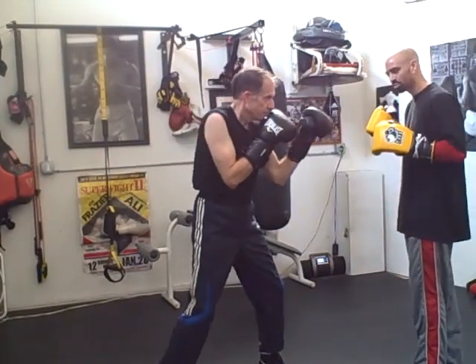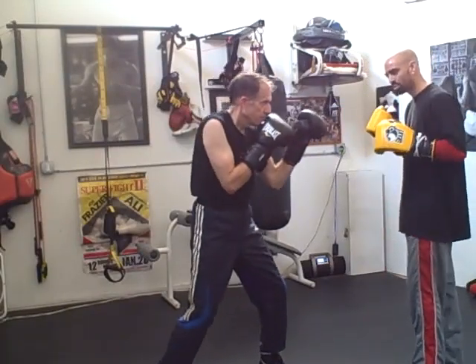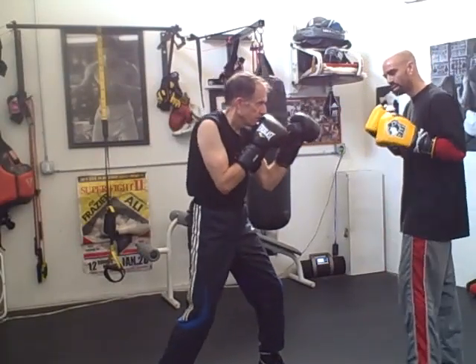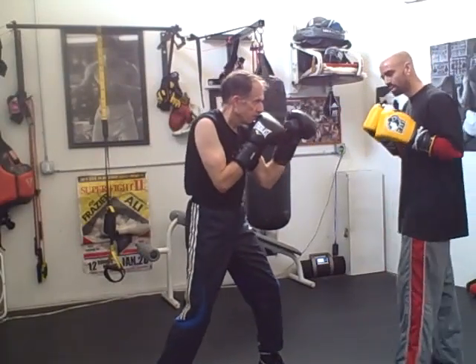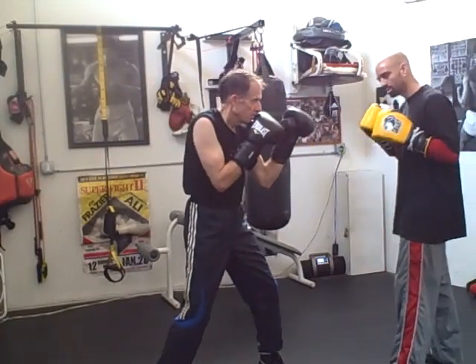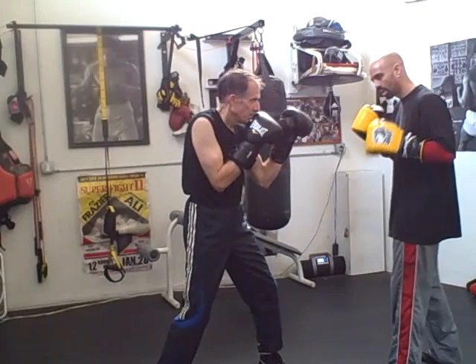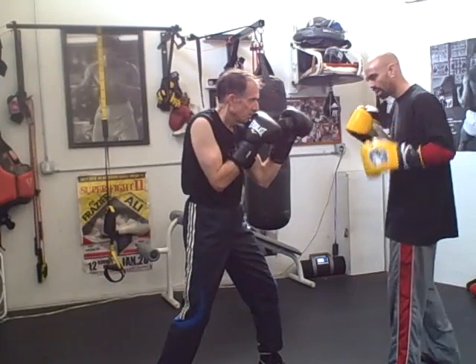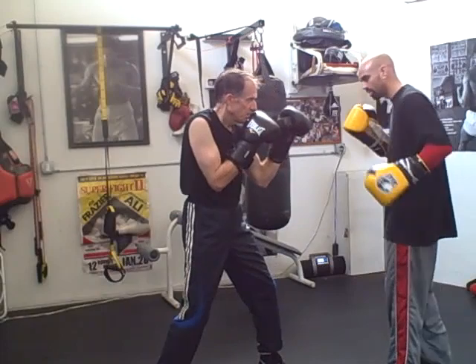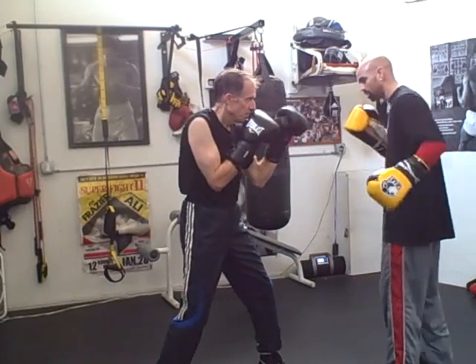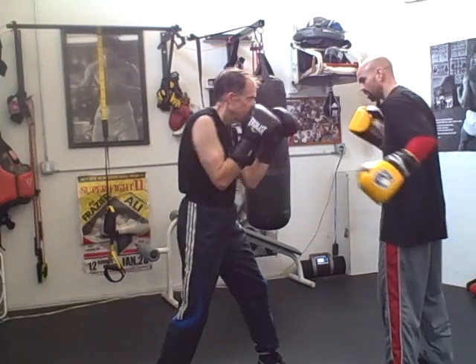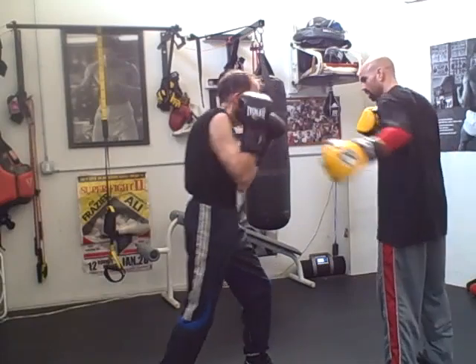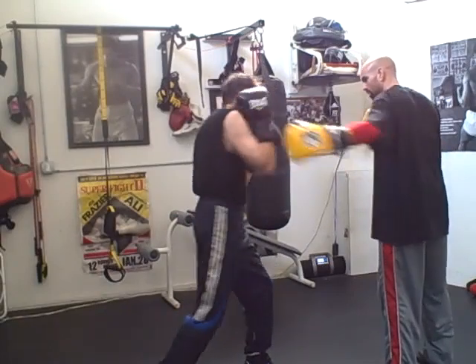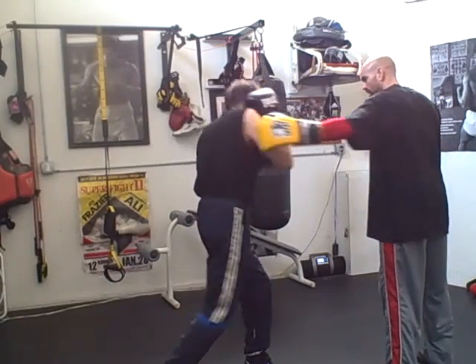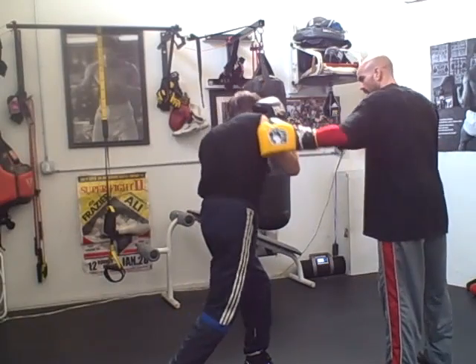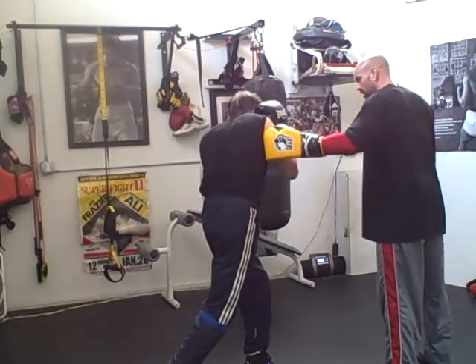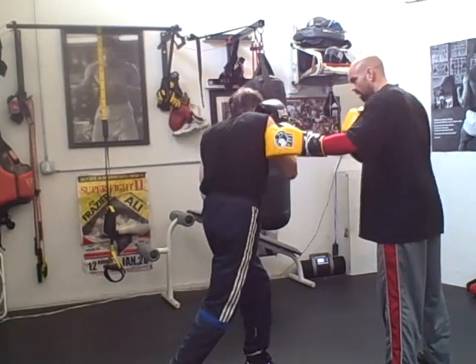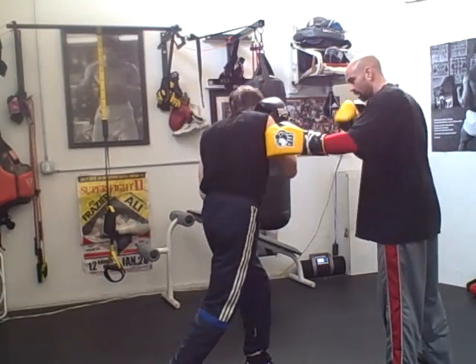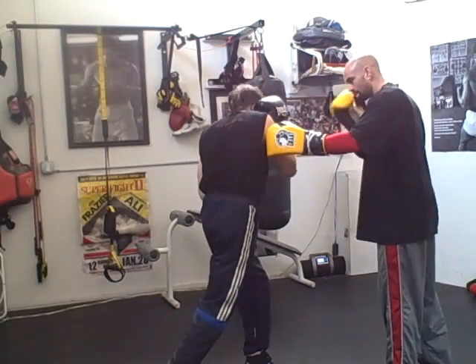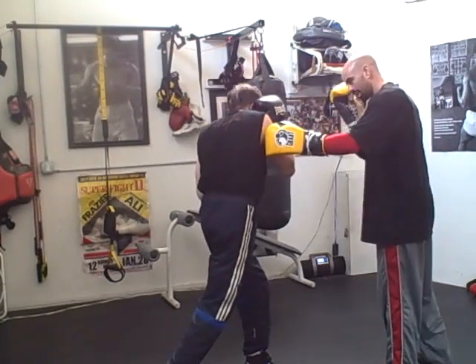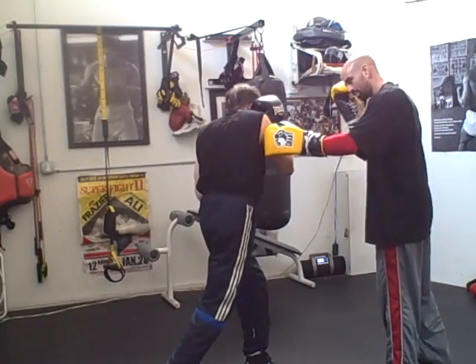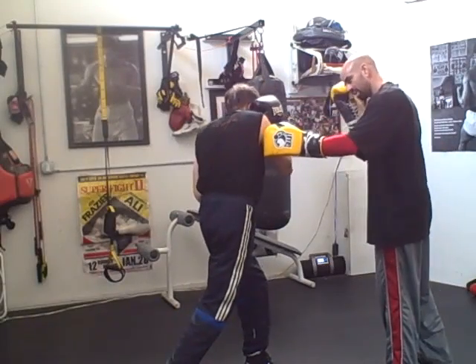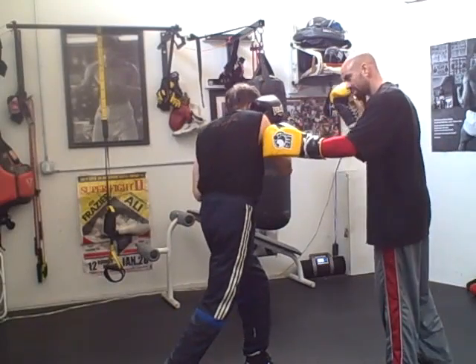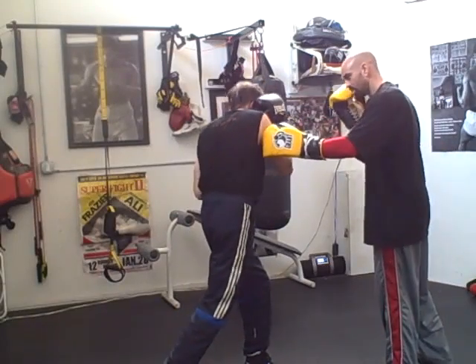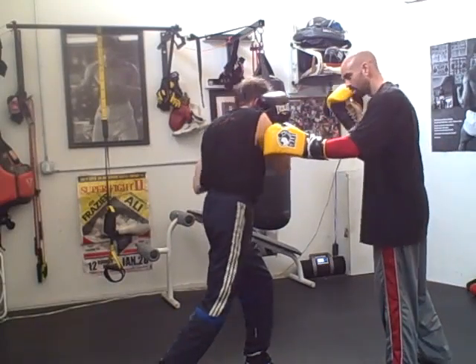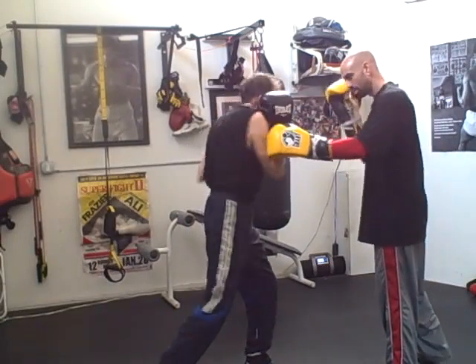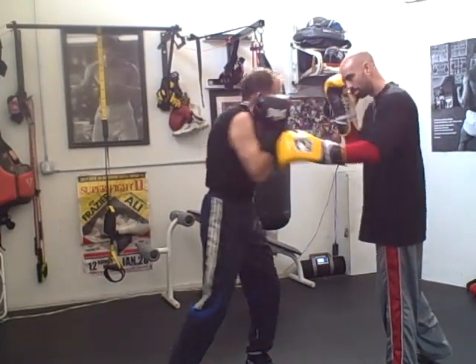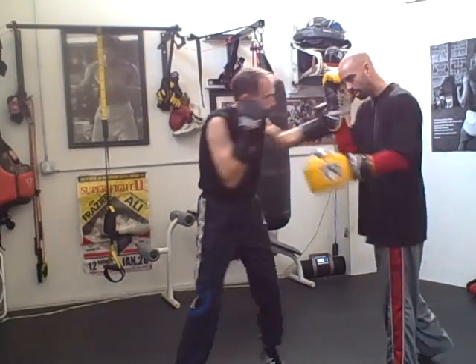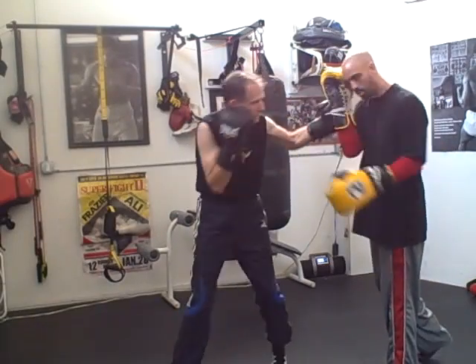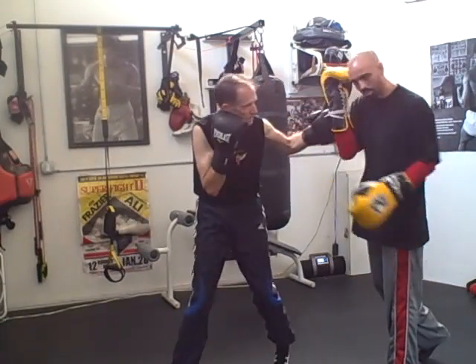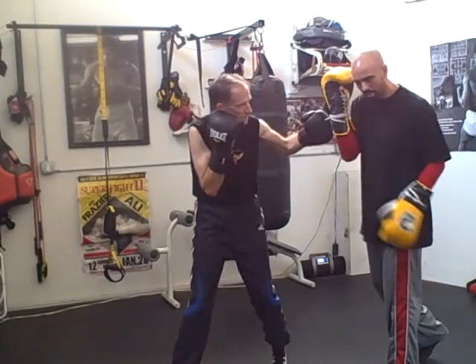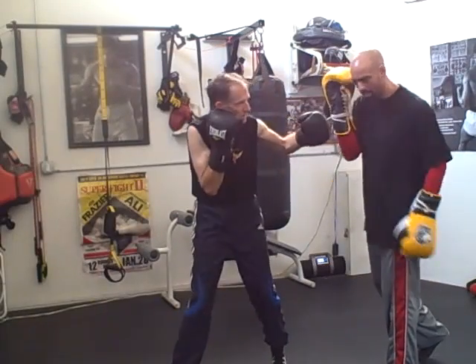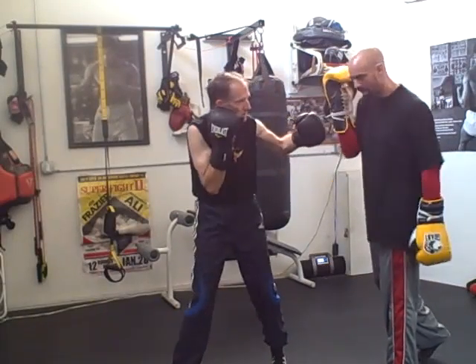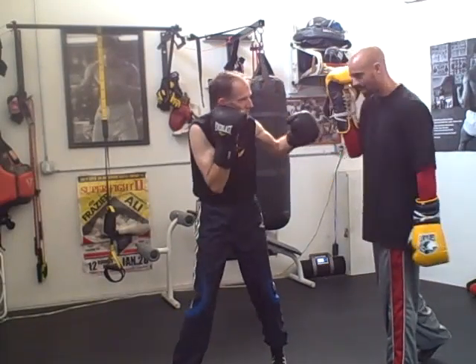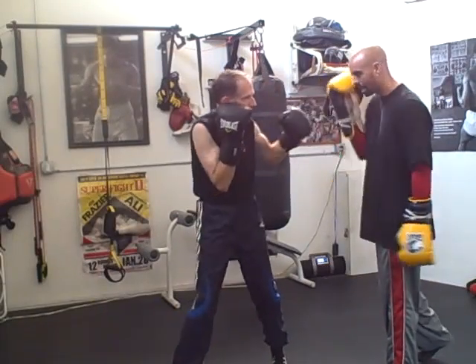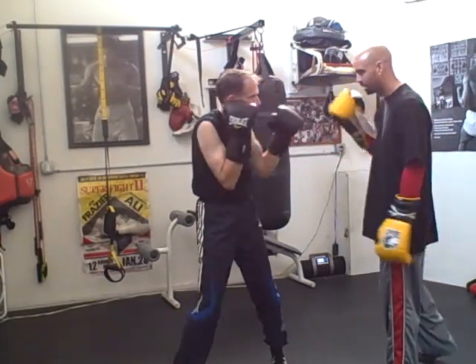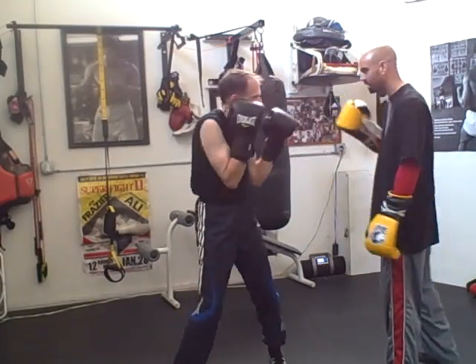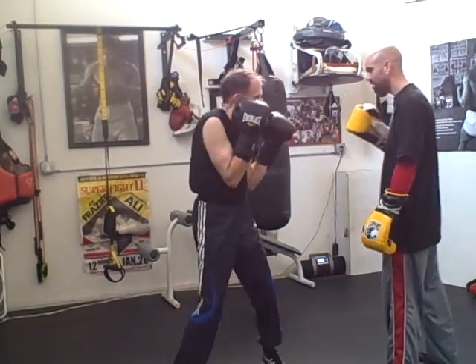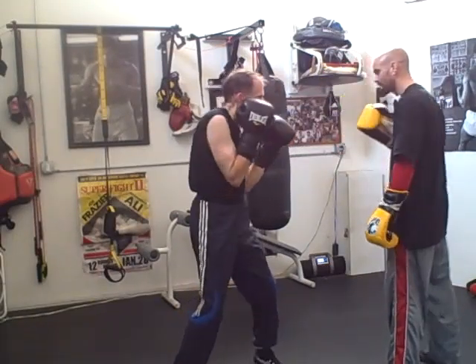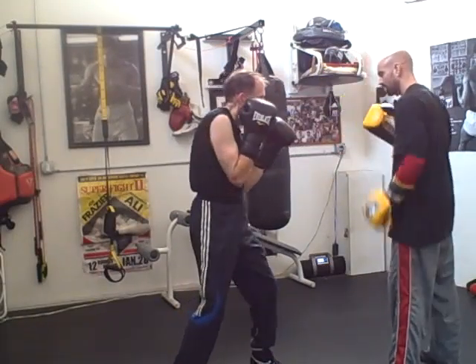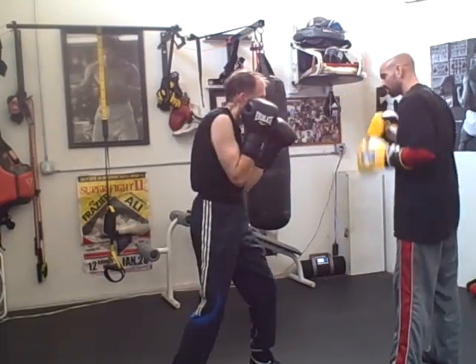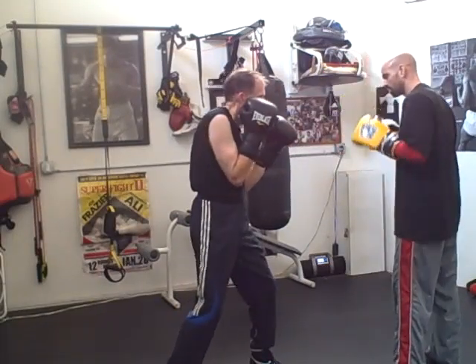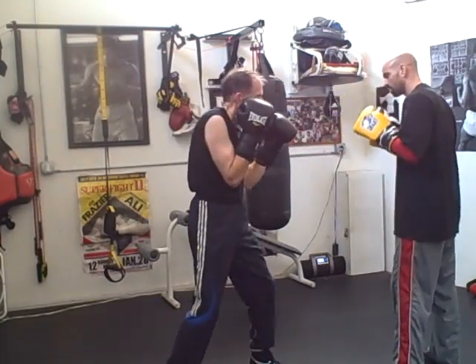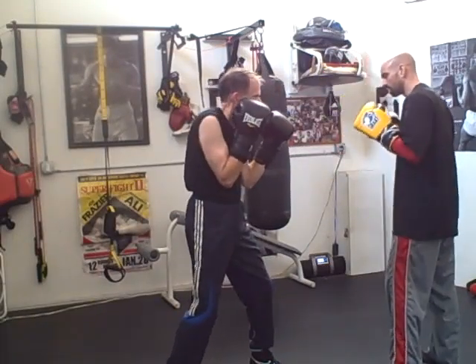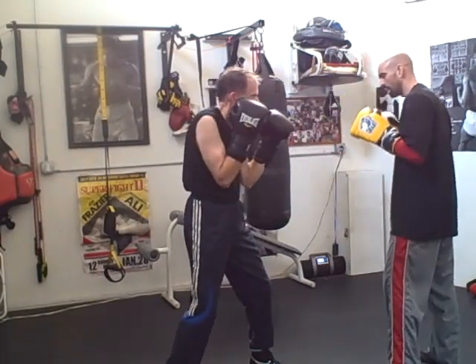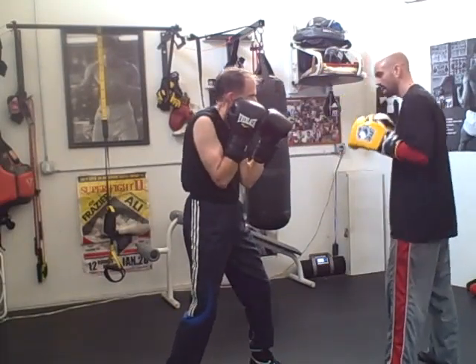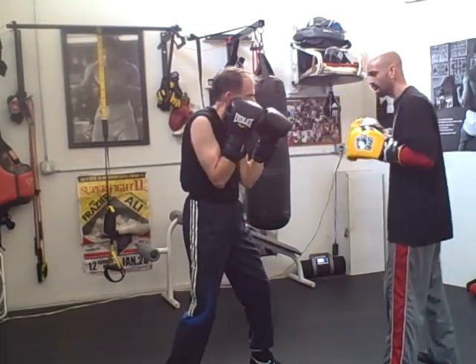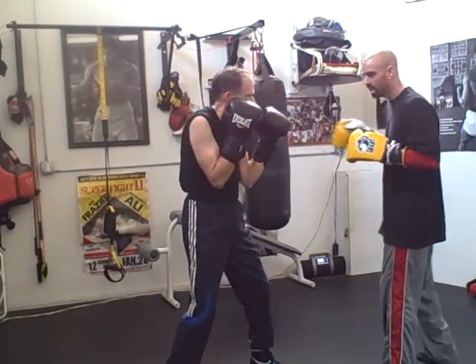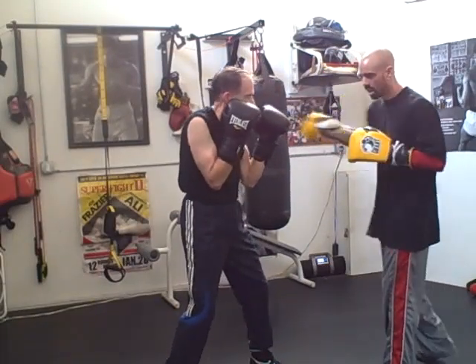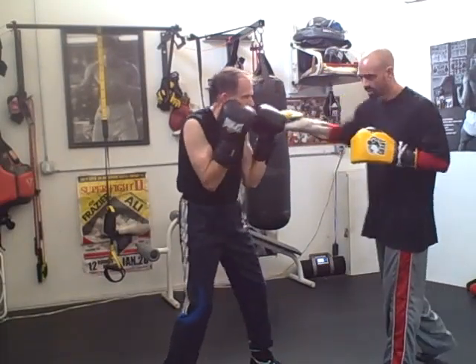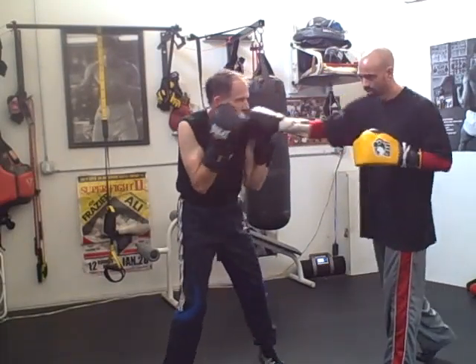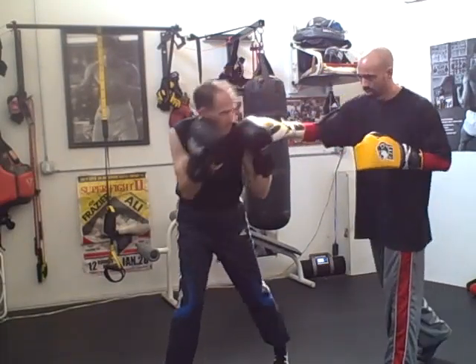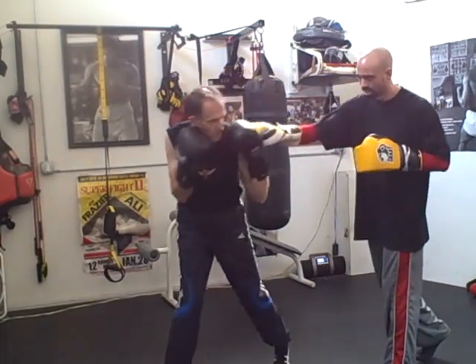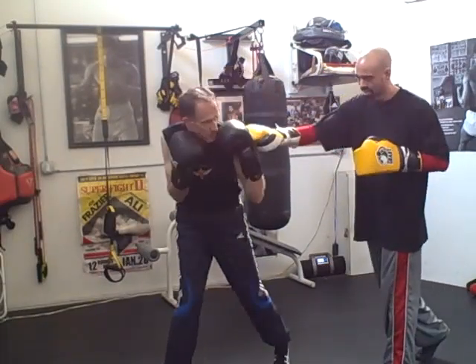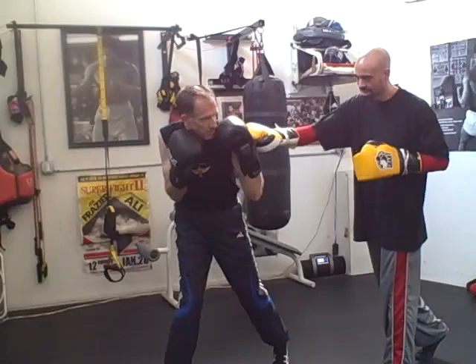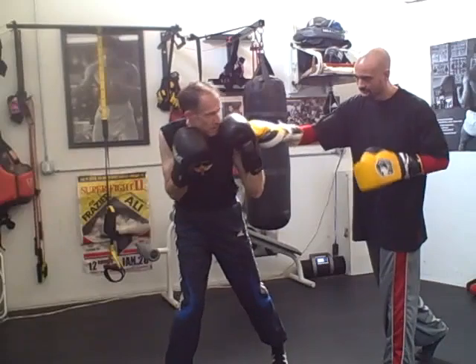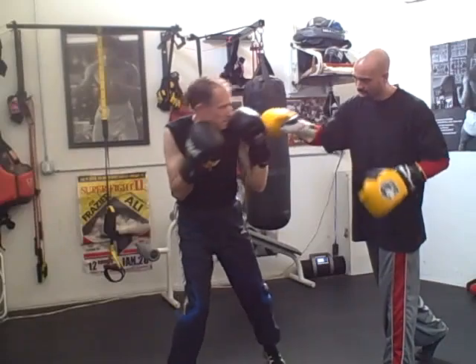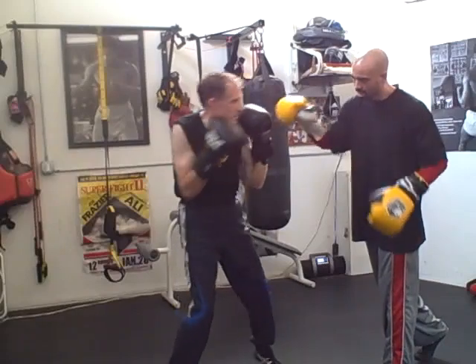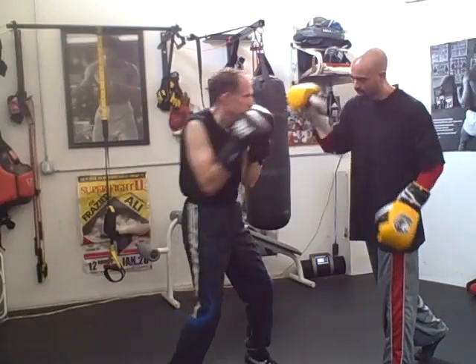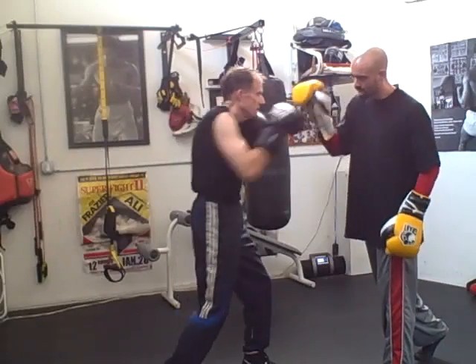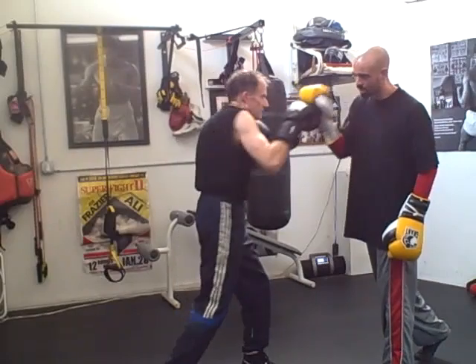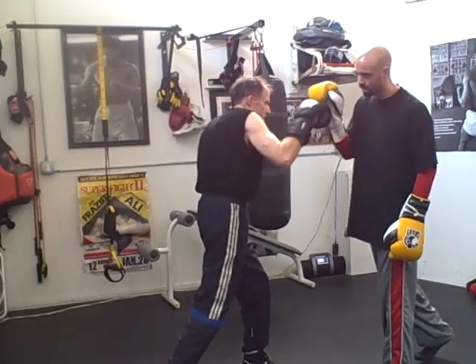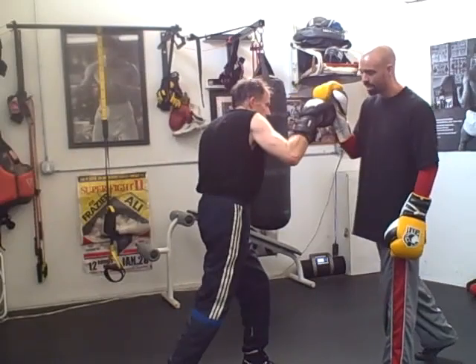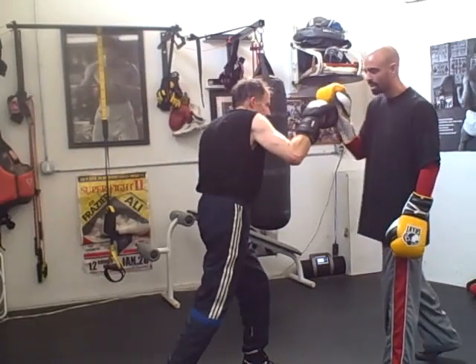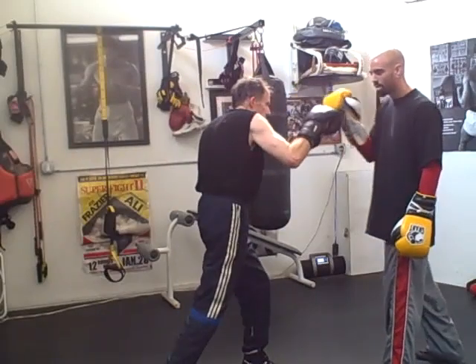But also, I throw the hook, he can come back with his hook — right back at me. Same thing with the right hand: I throw this, he can come back with it.